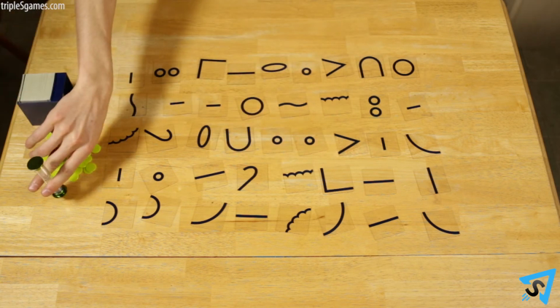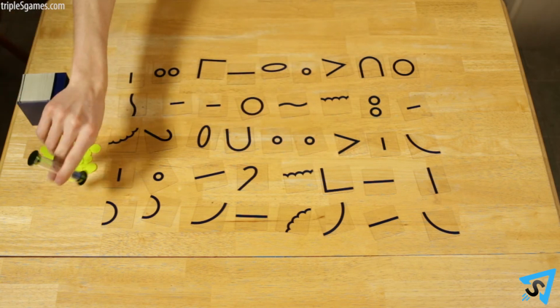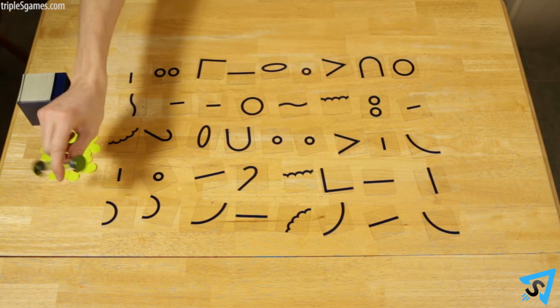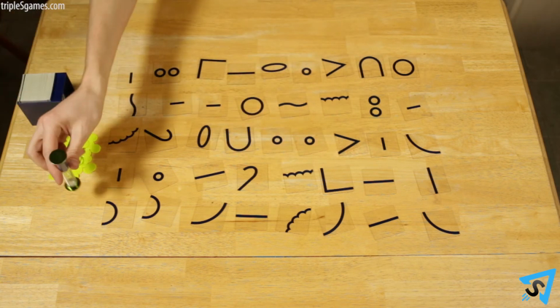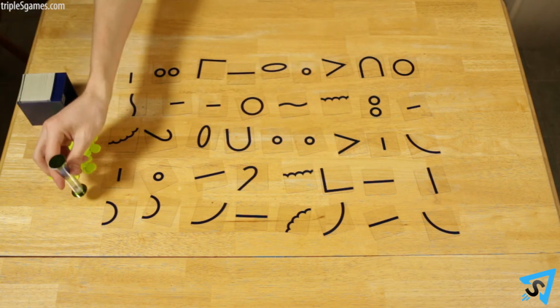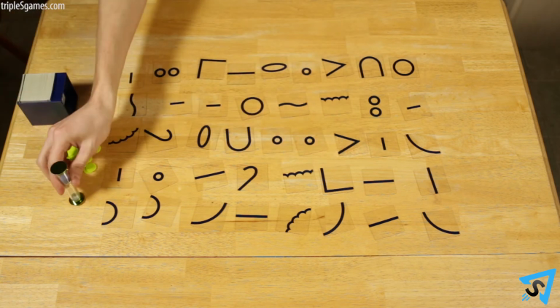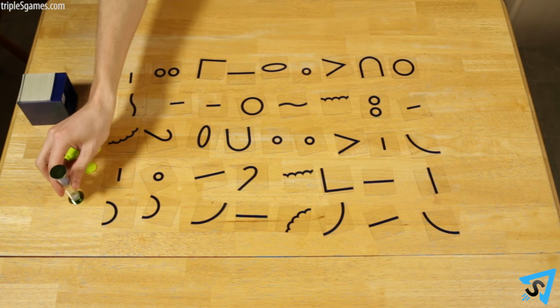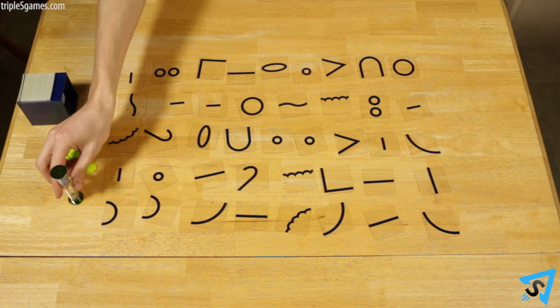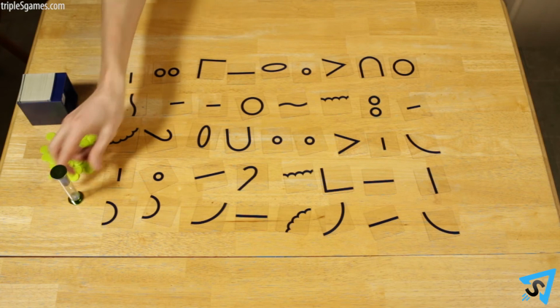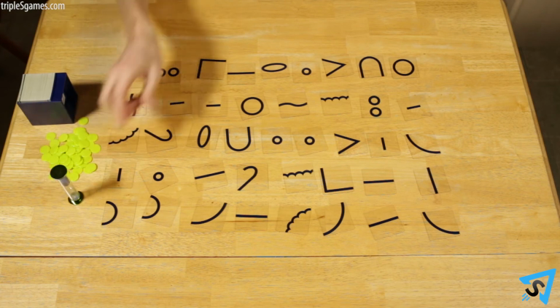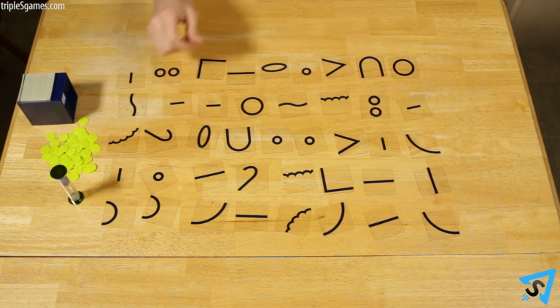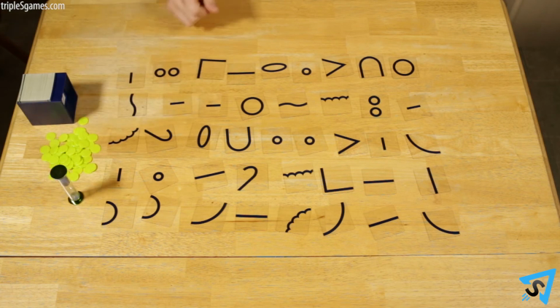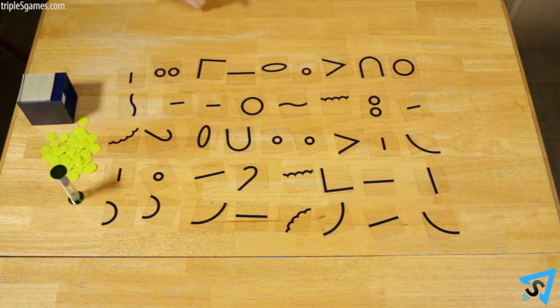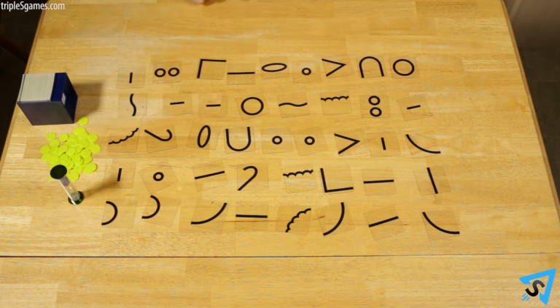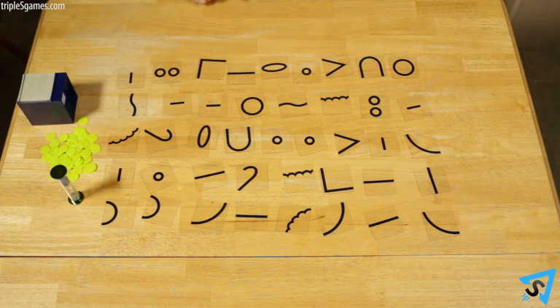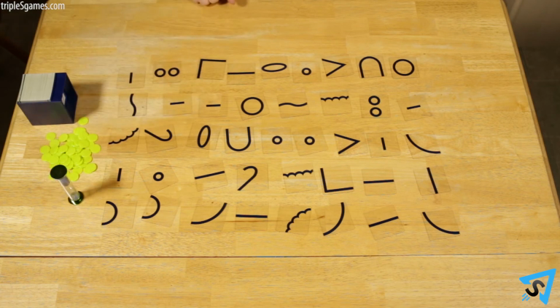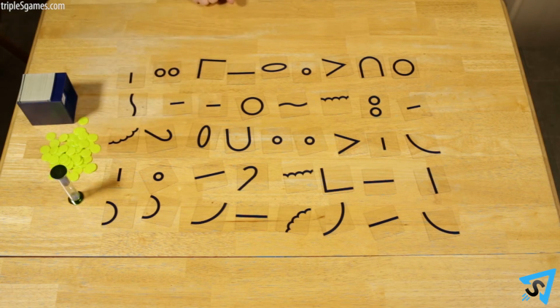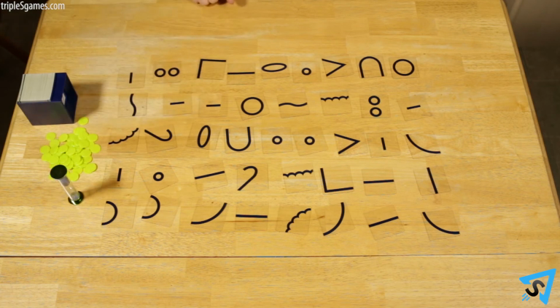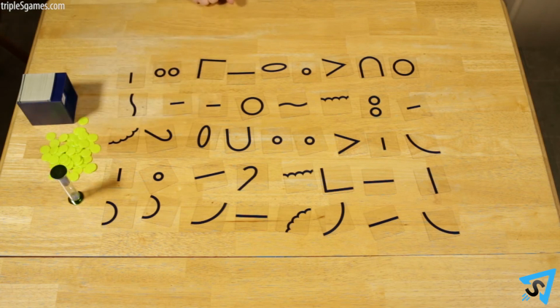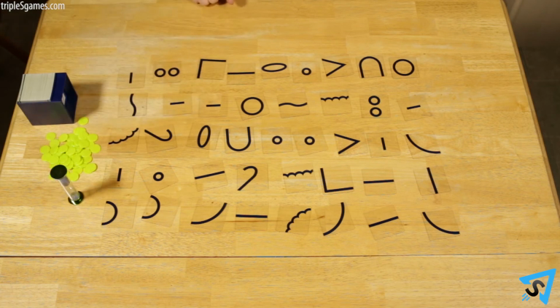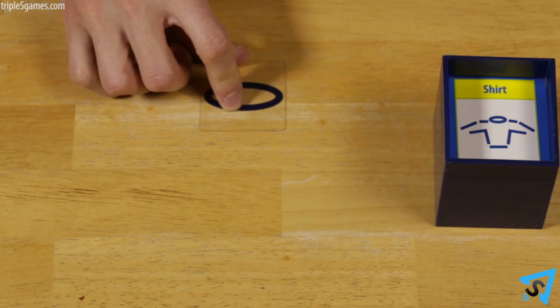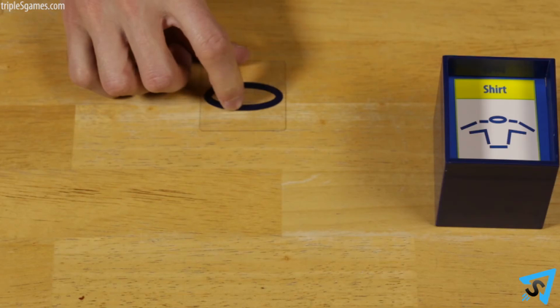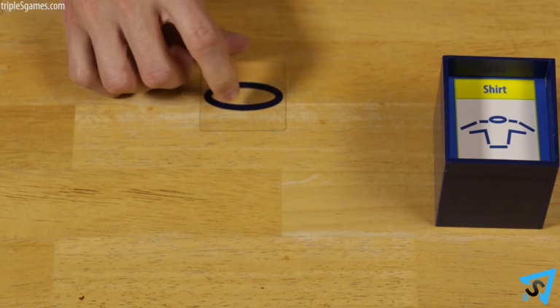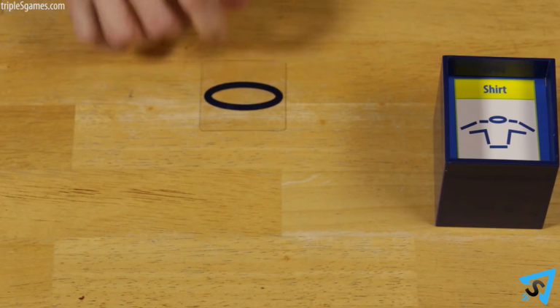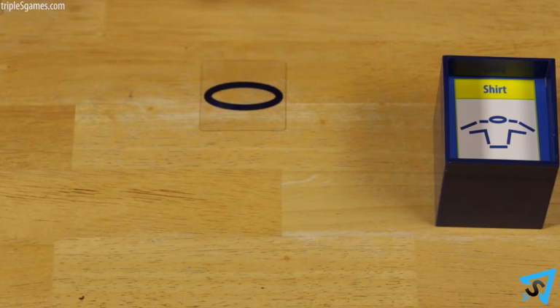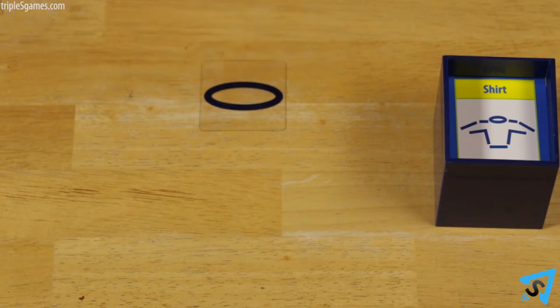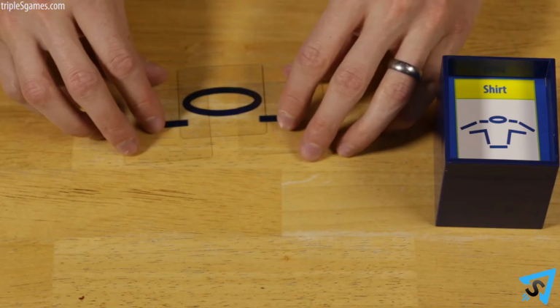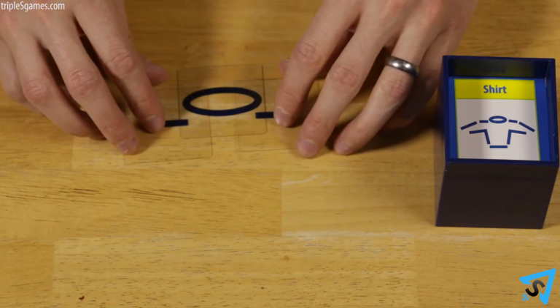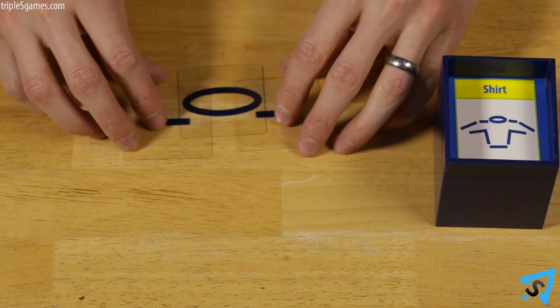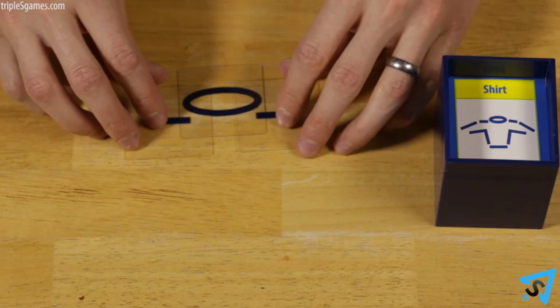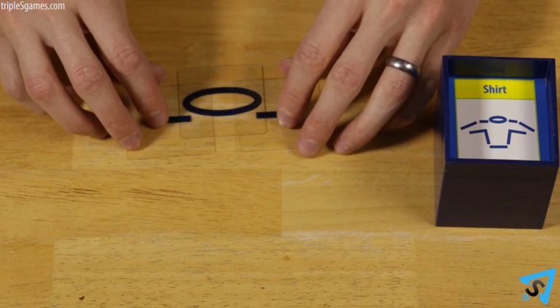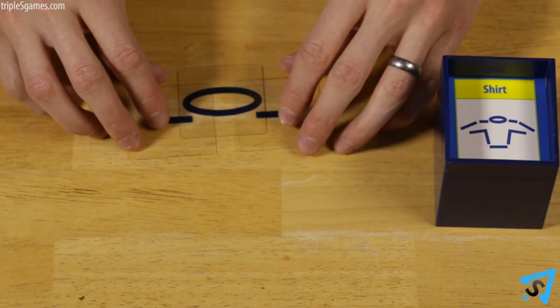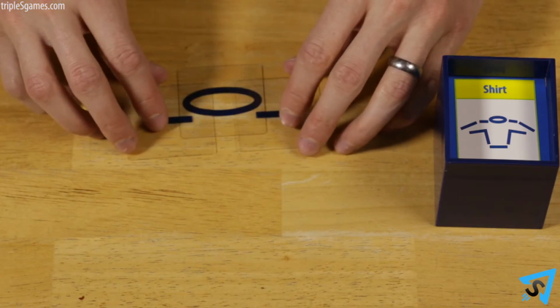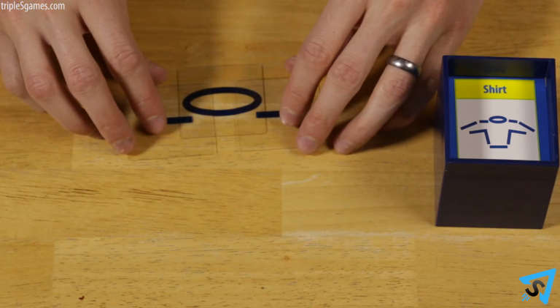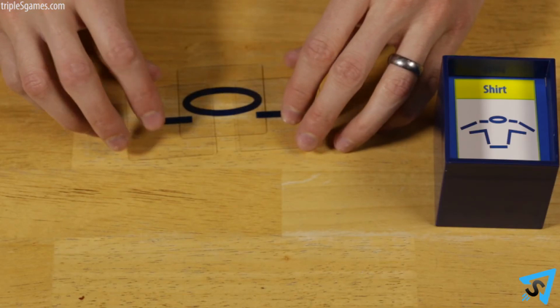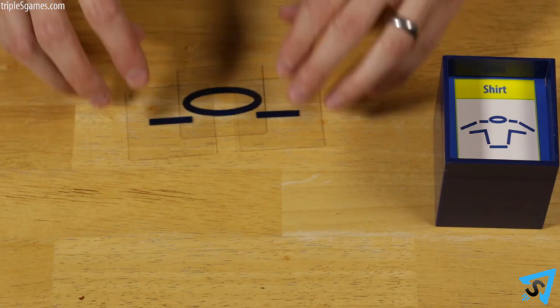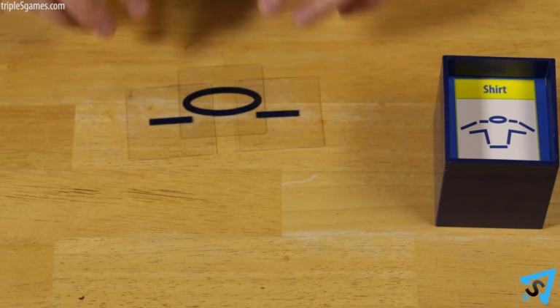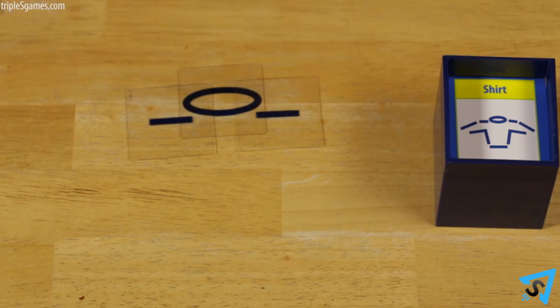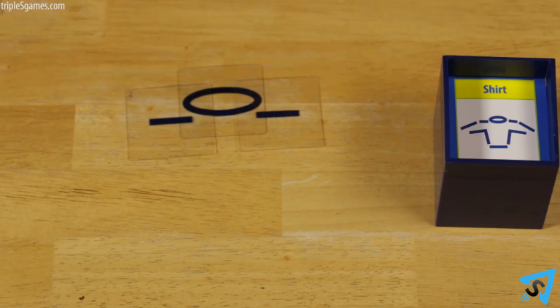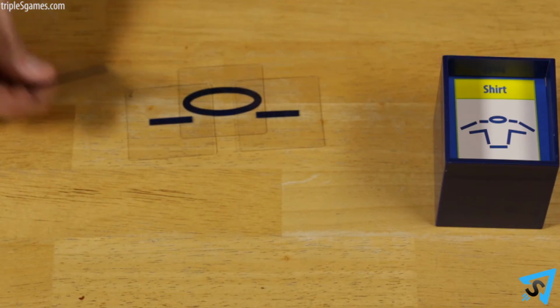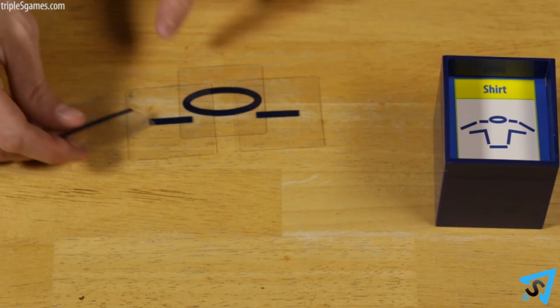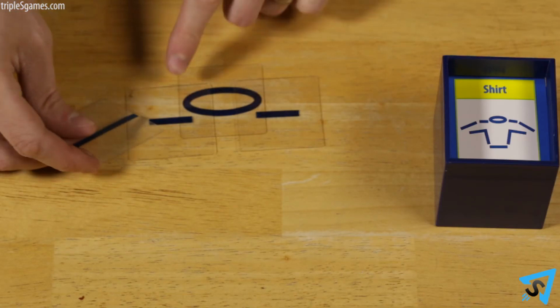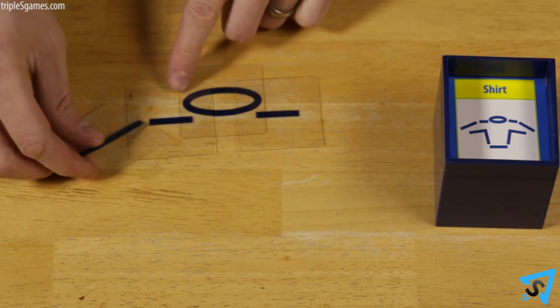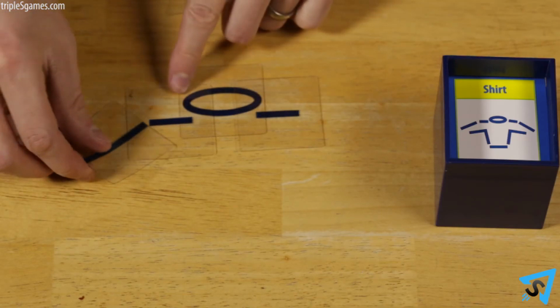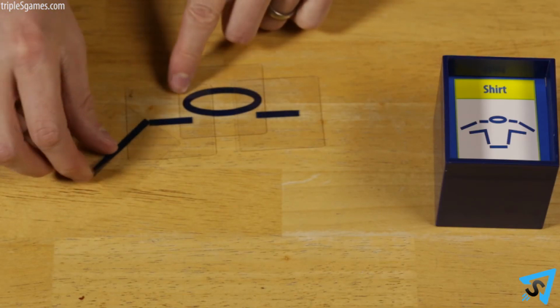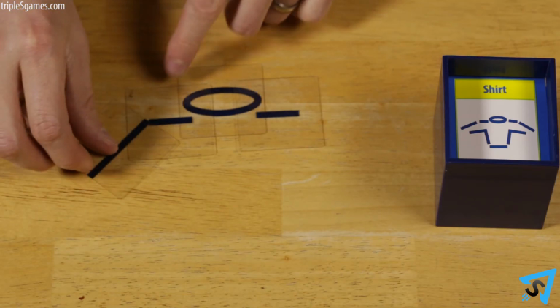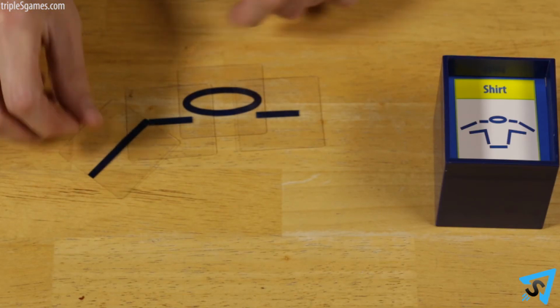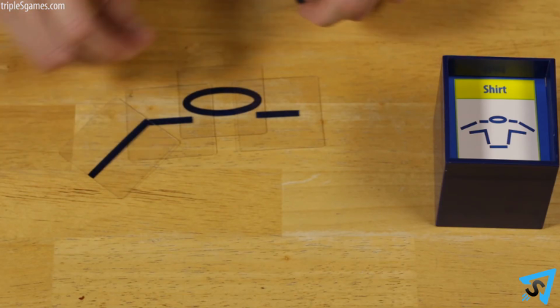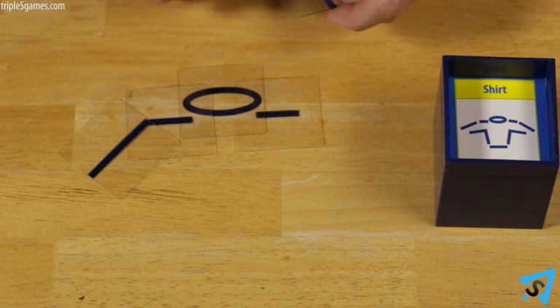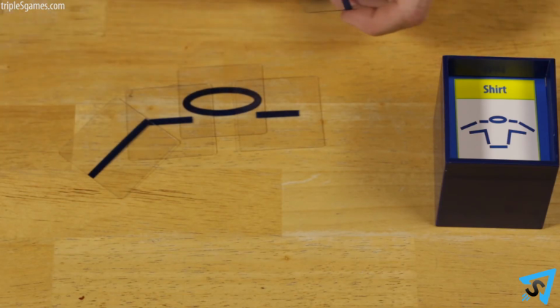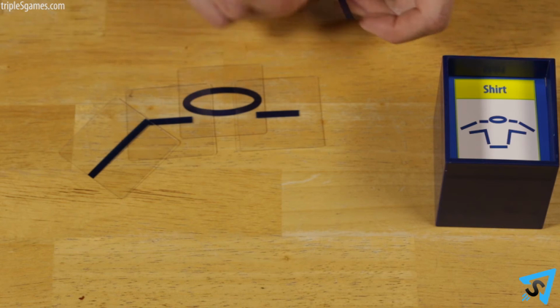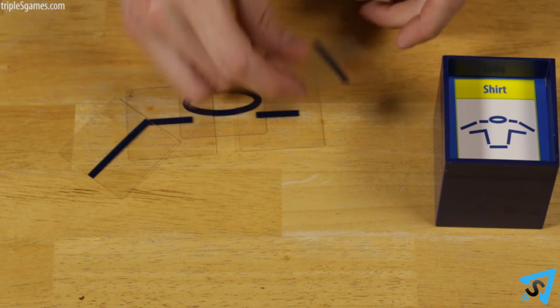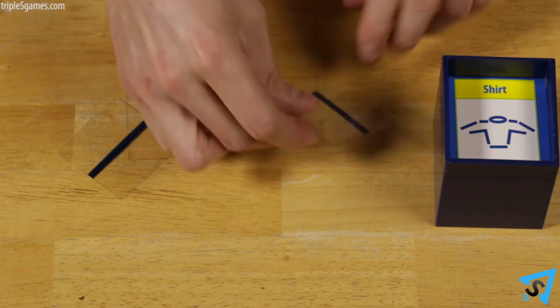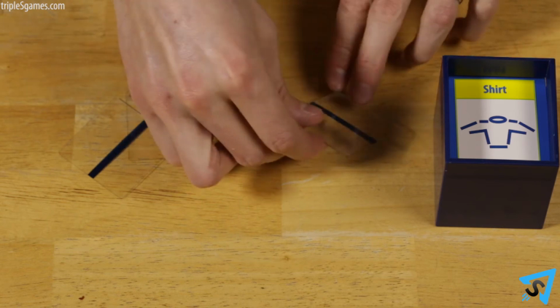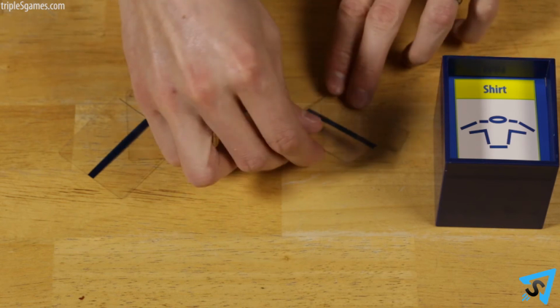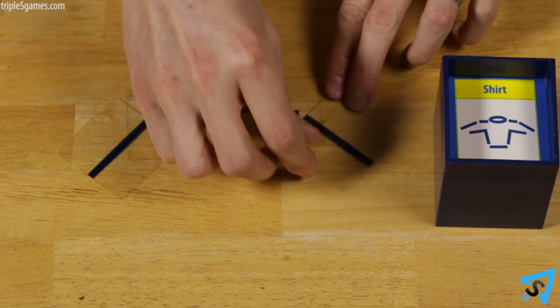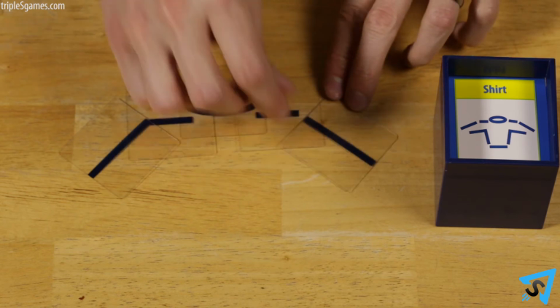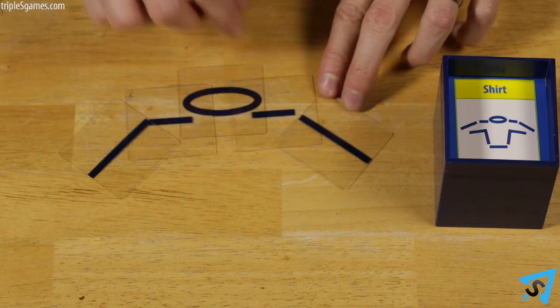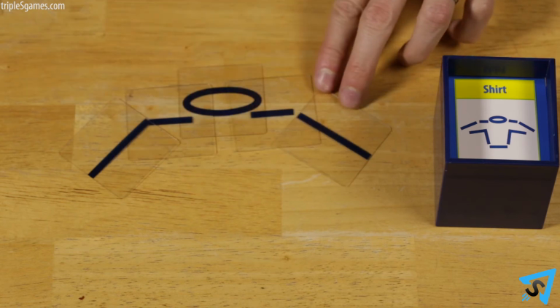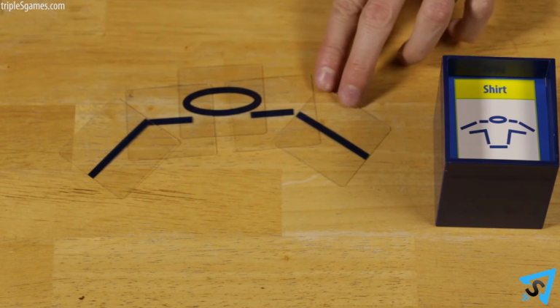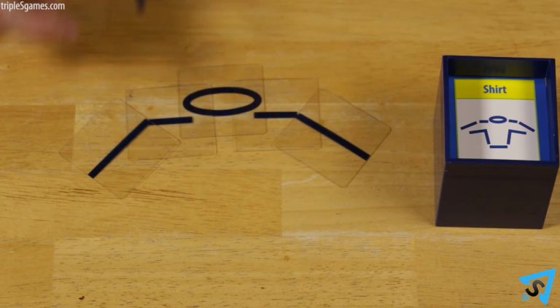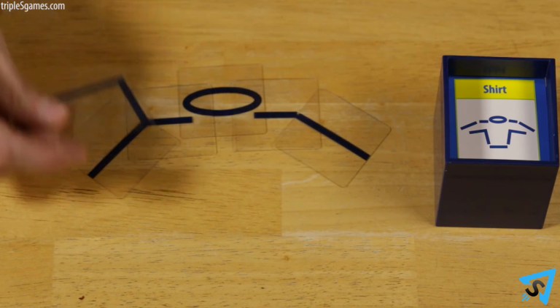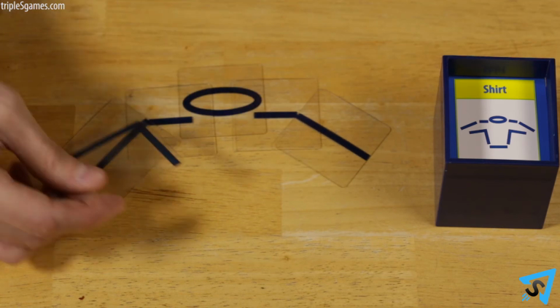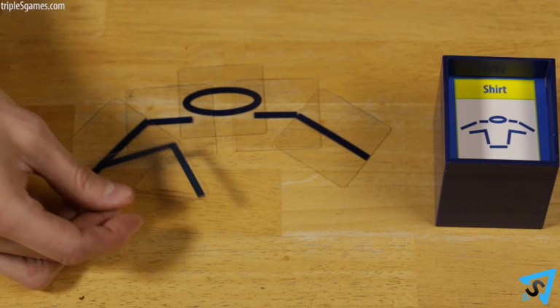When you're ready, someone flips the timer. You have 30 seconds to take shape cards and combine them together so another player can guess what you're building.